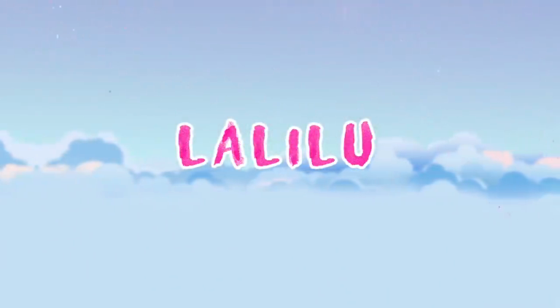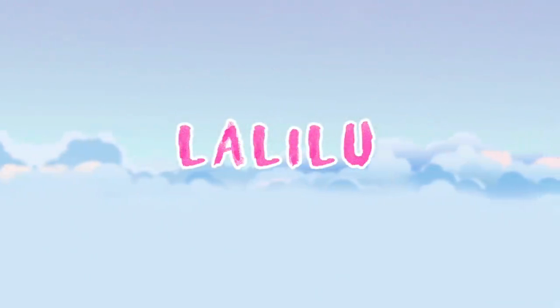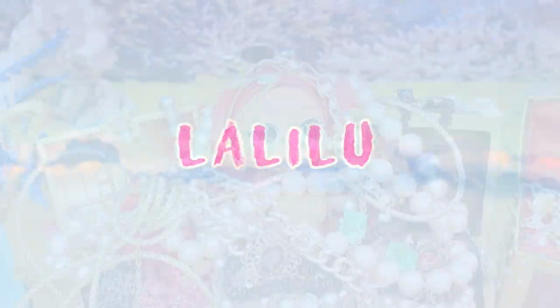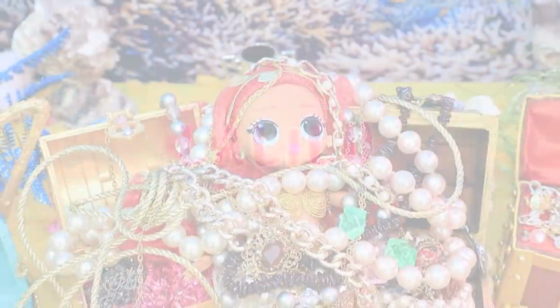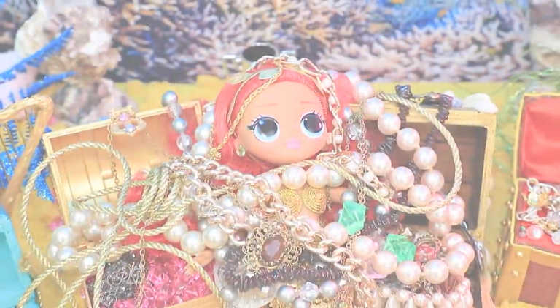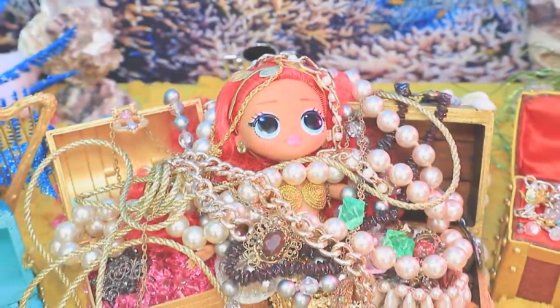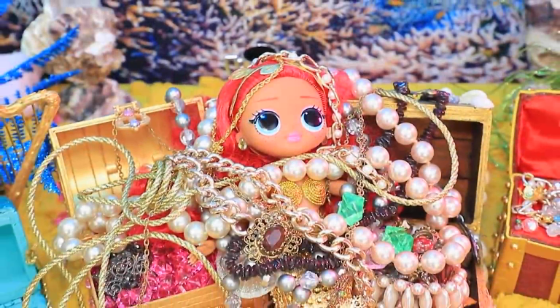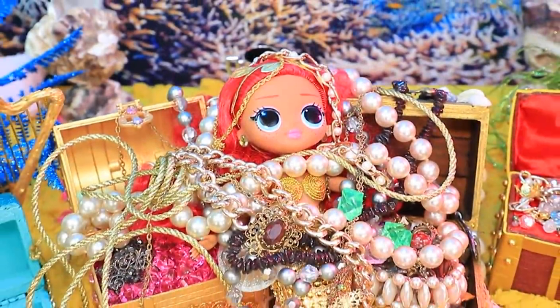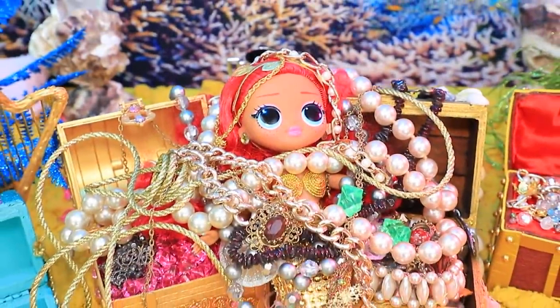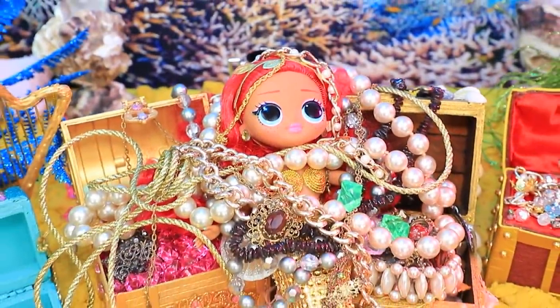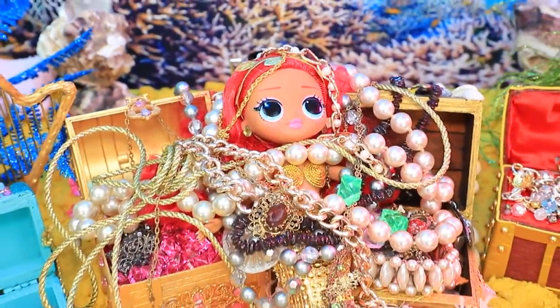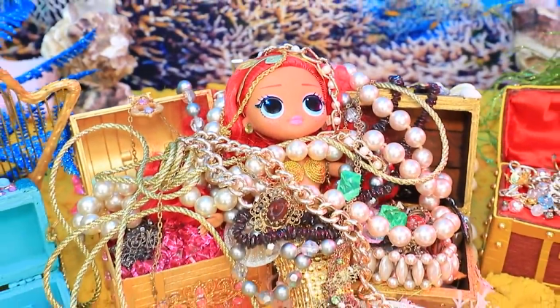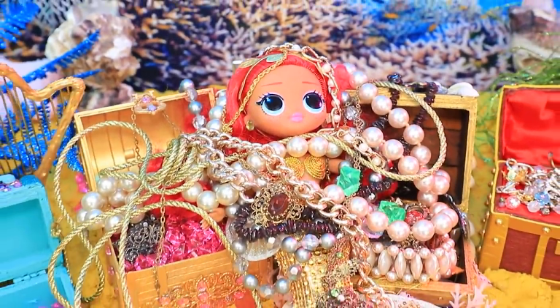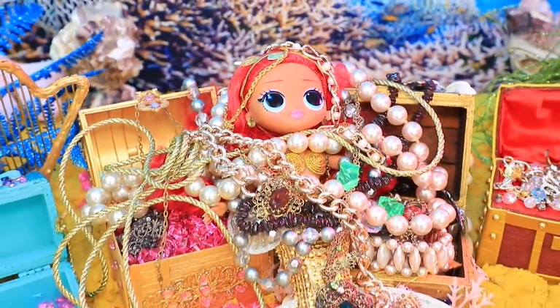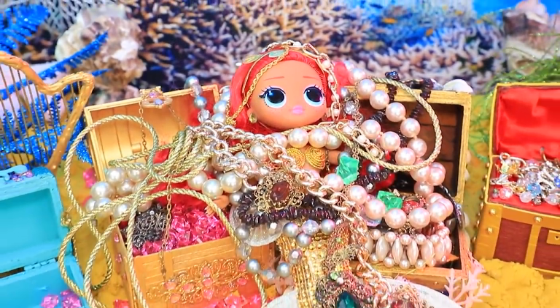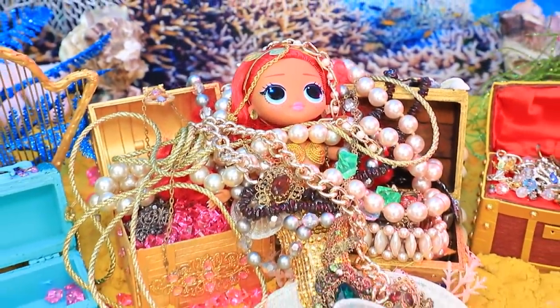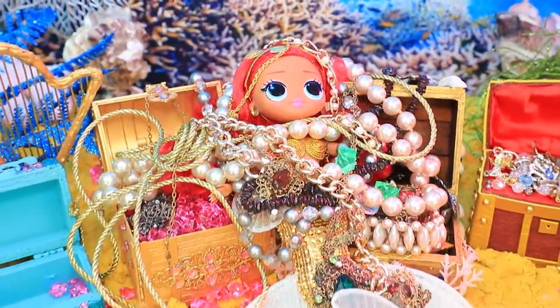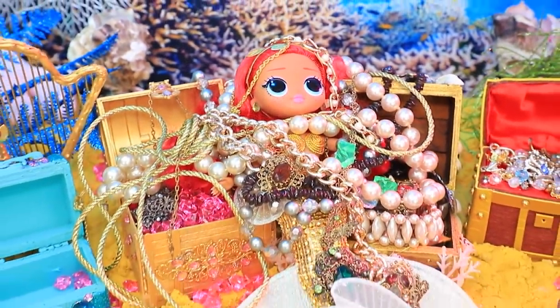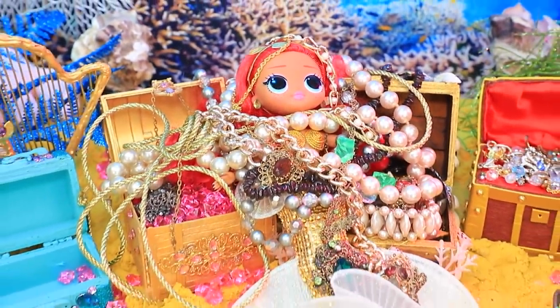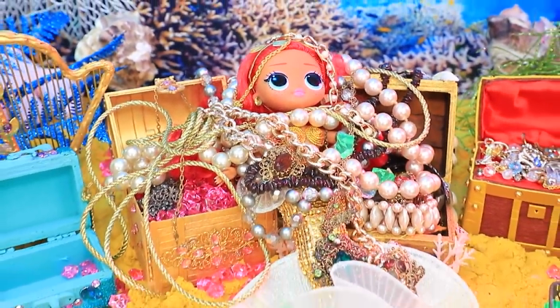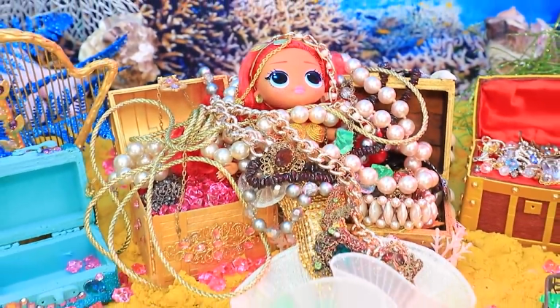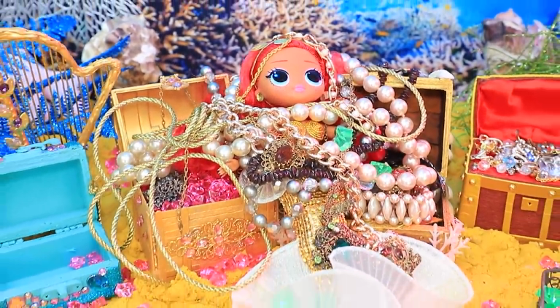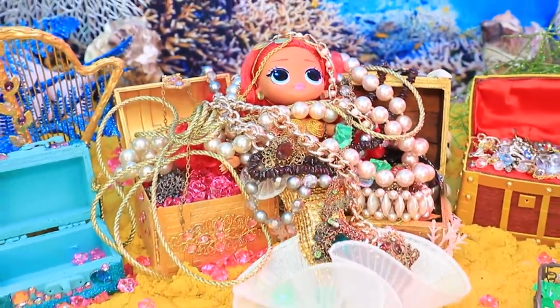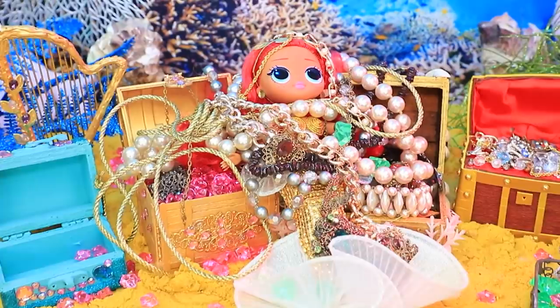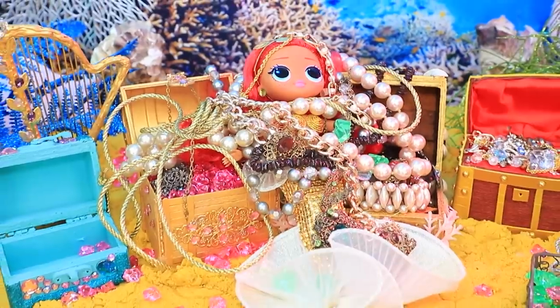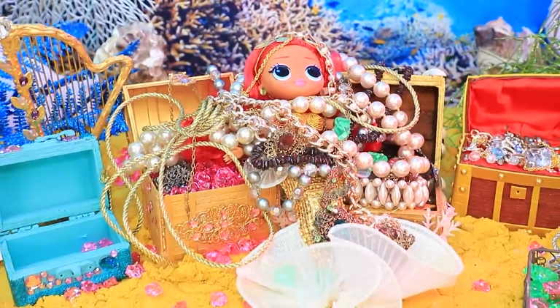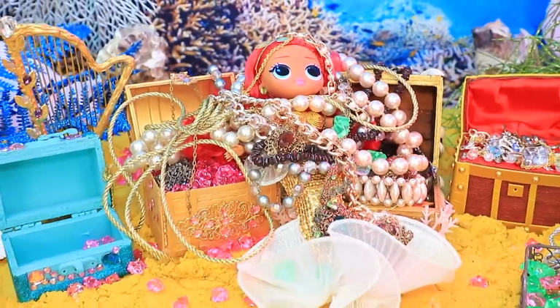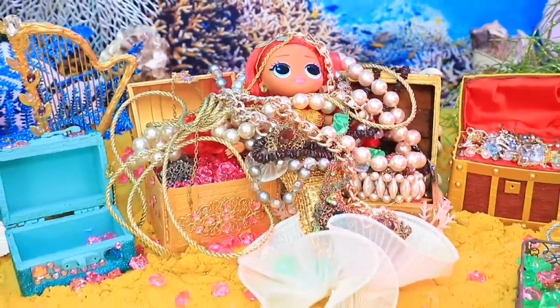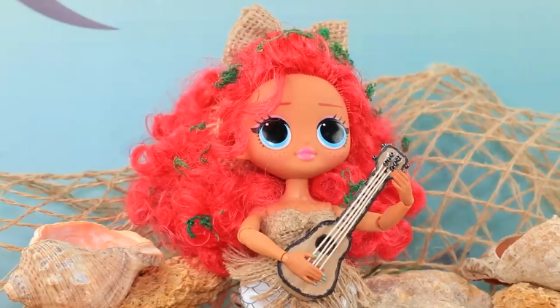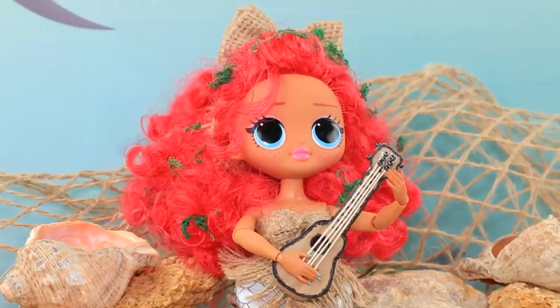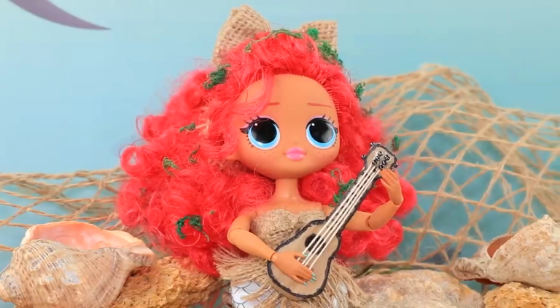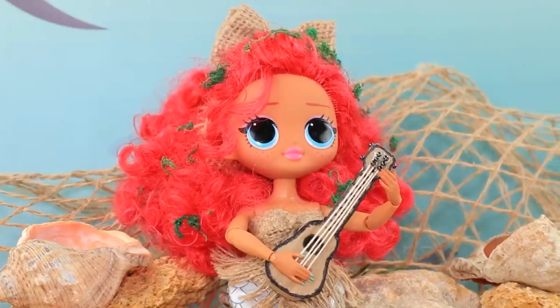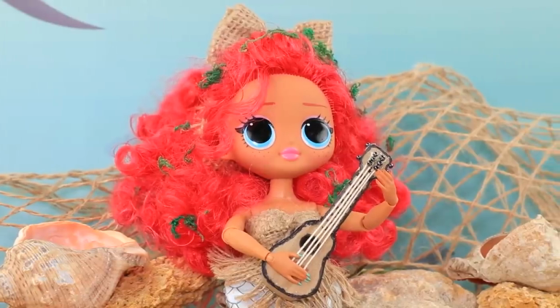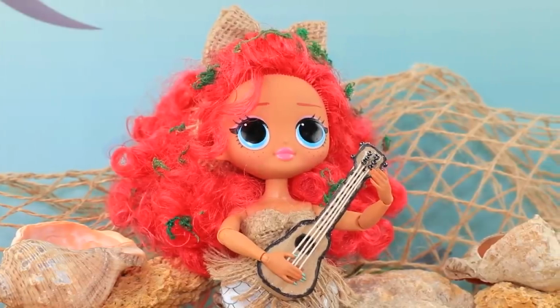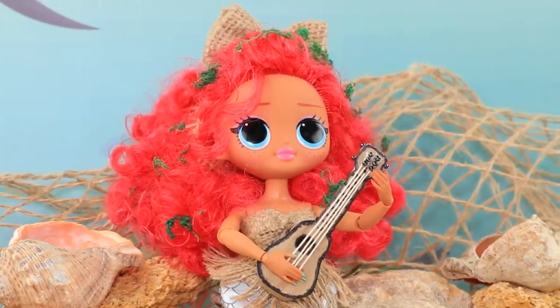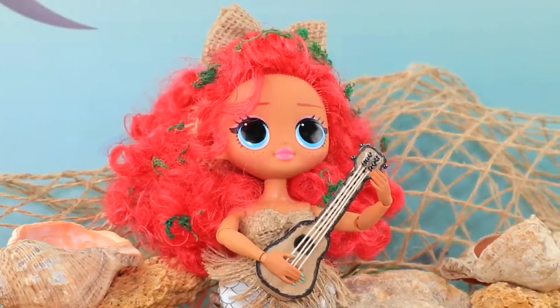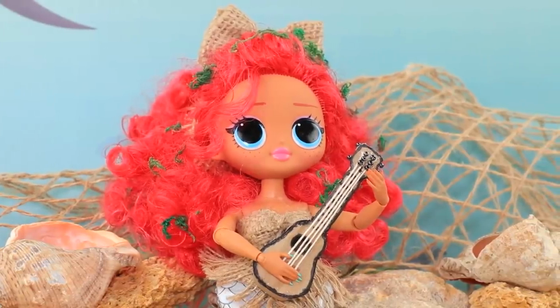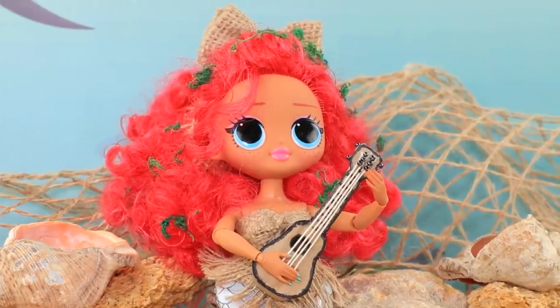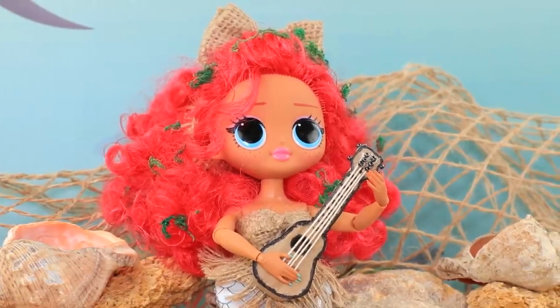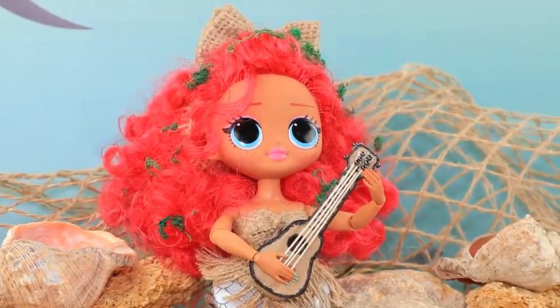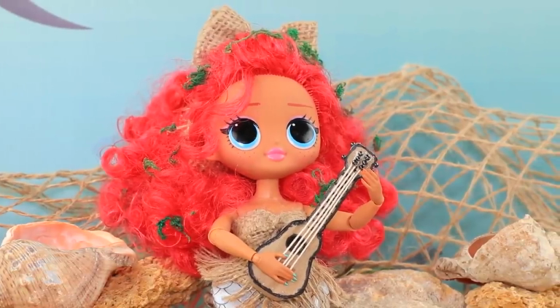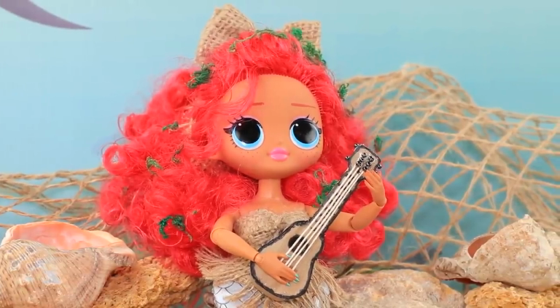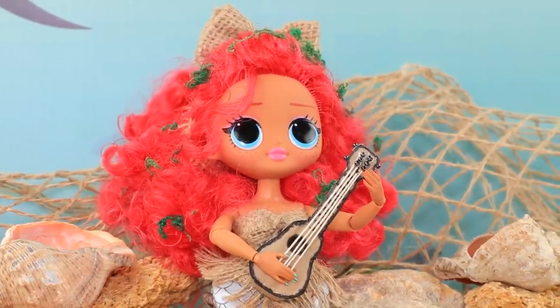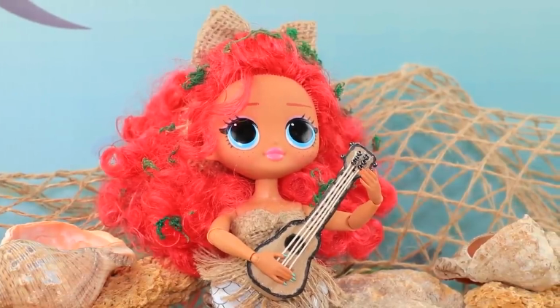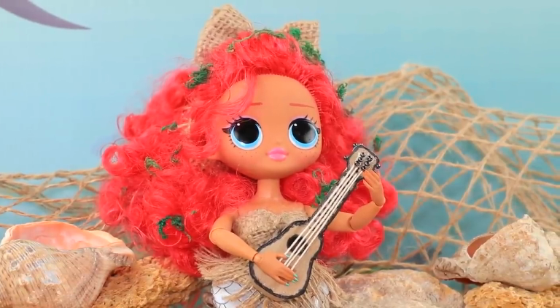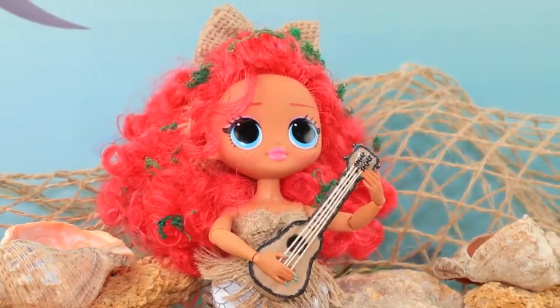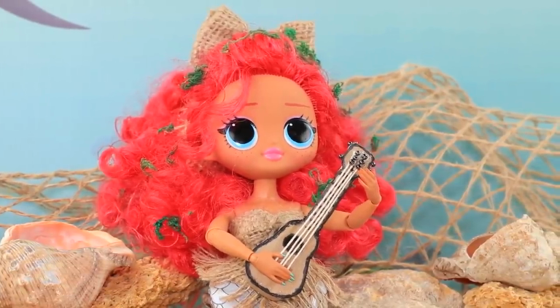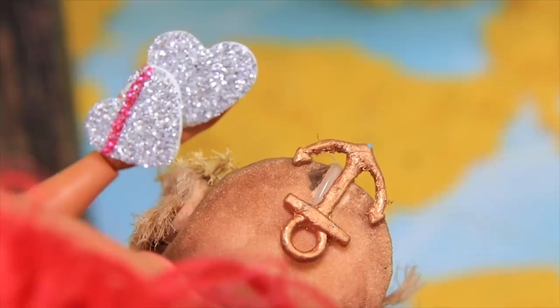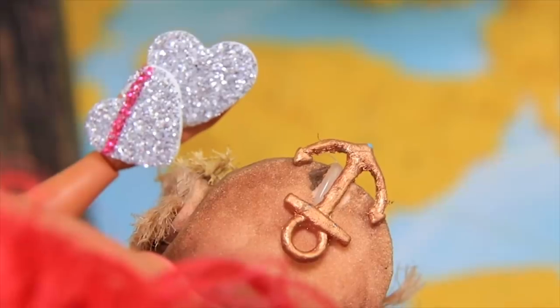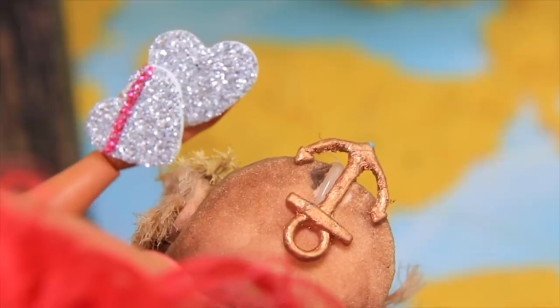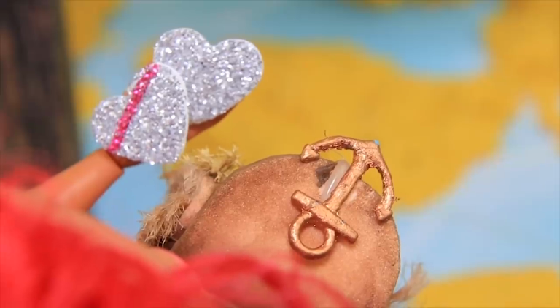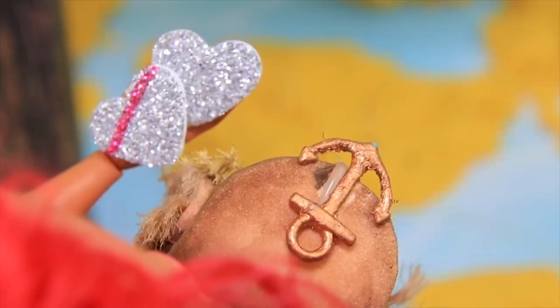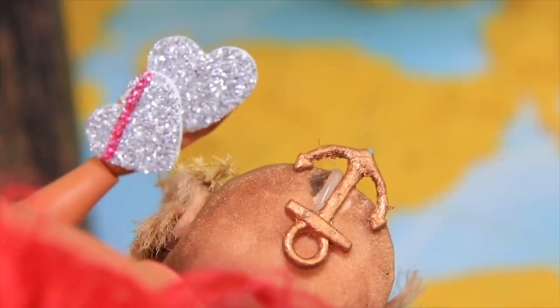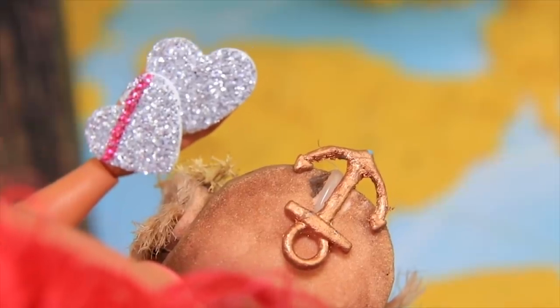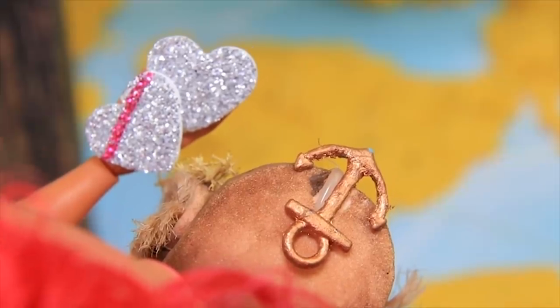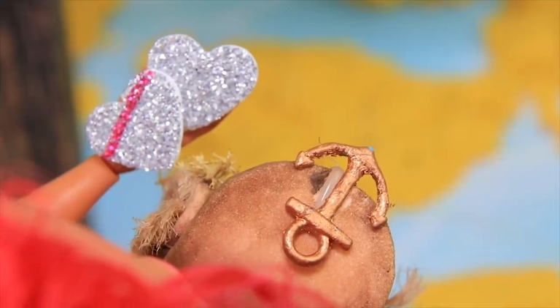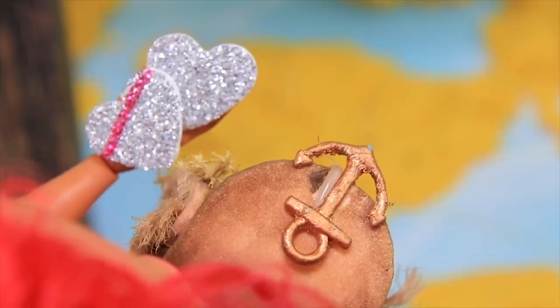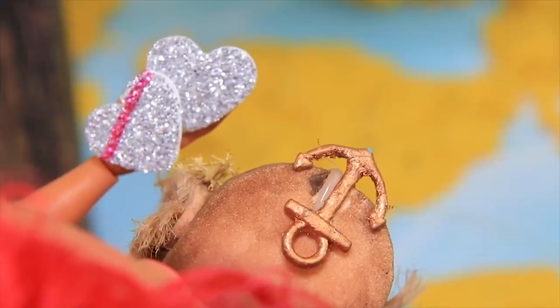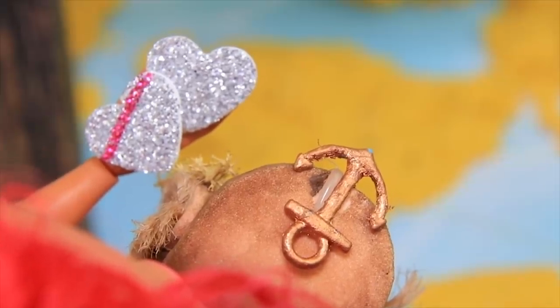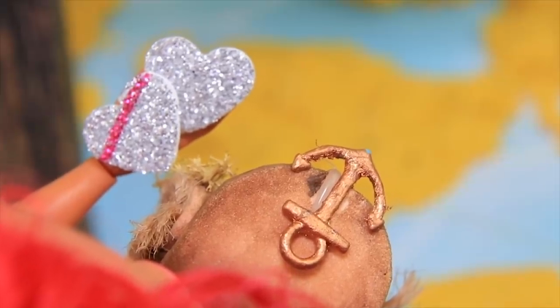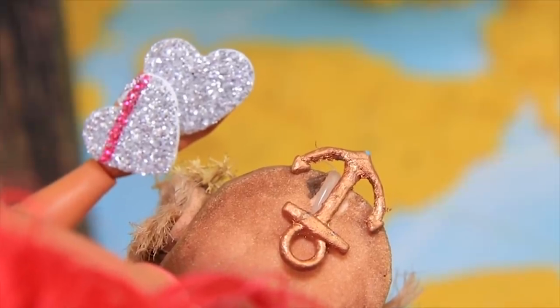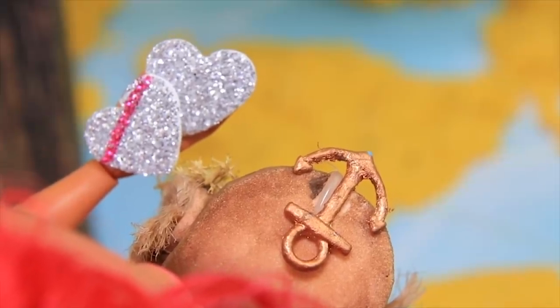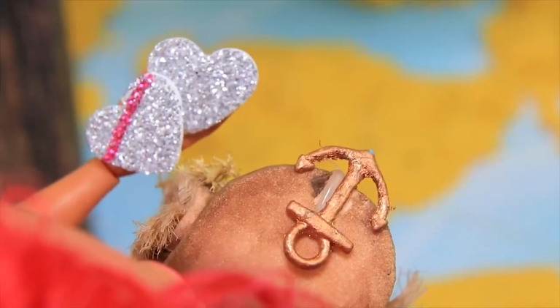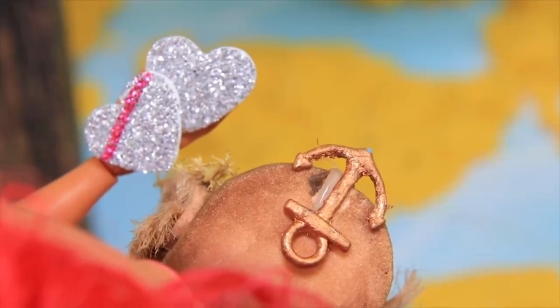The rich mermaid swims in luxury and the poor mermaid is a talented musician but she doesn't have a lot of money.